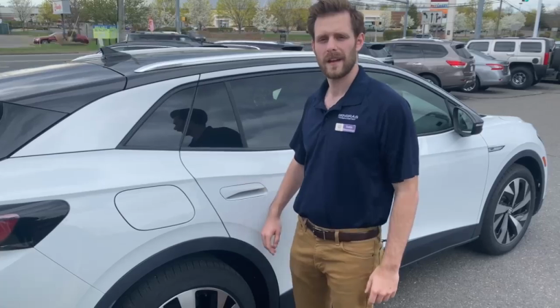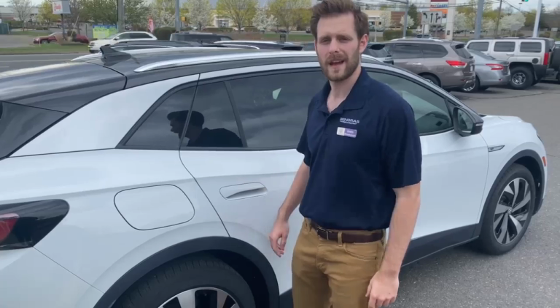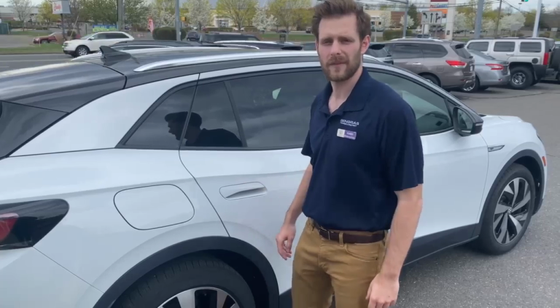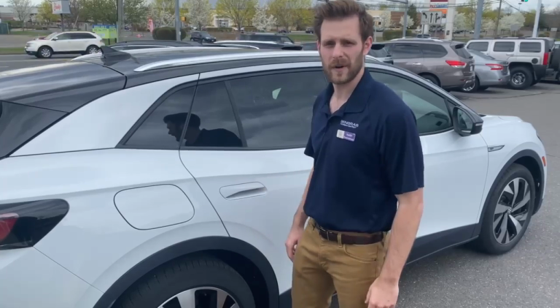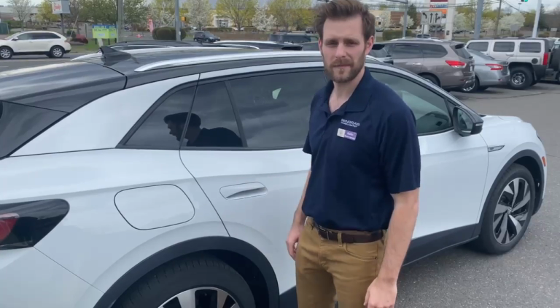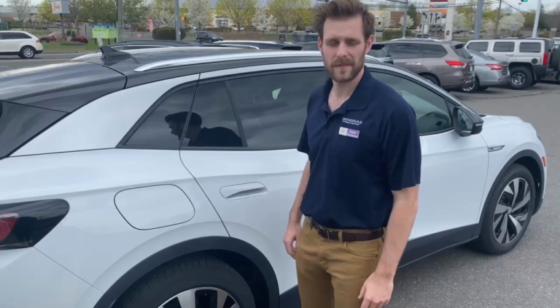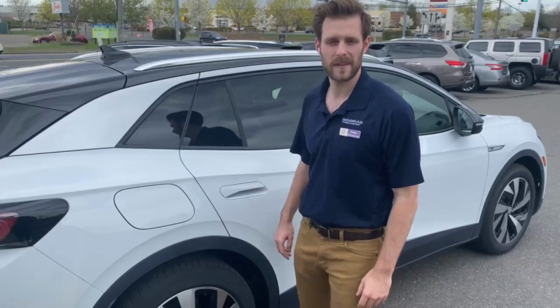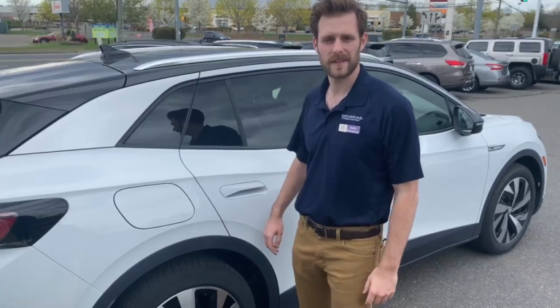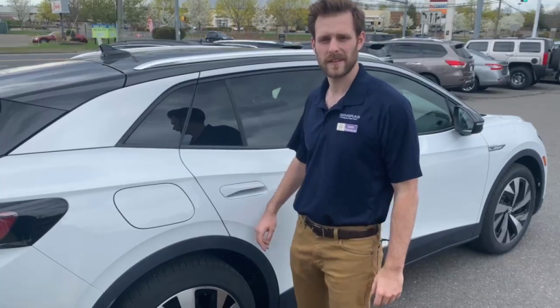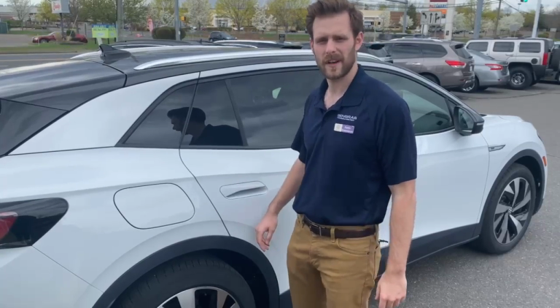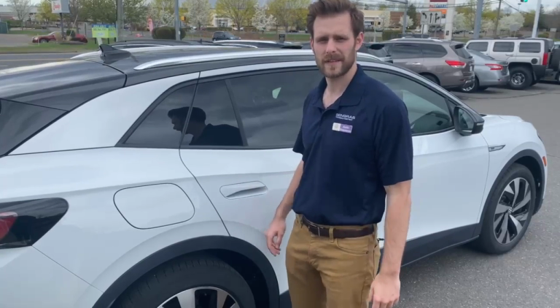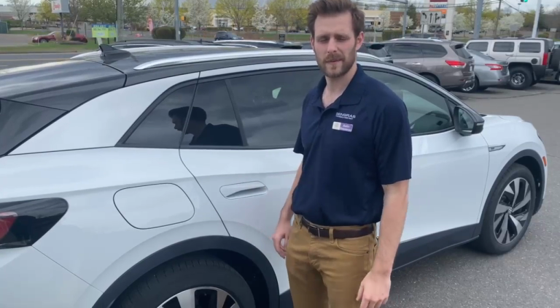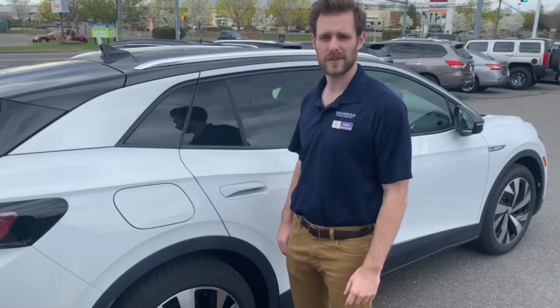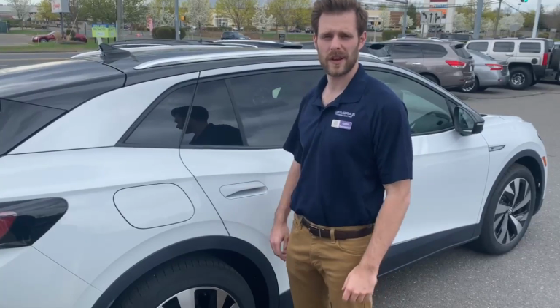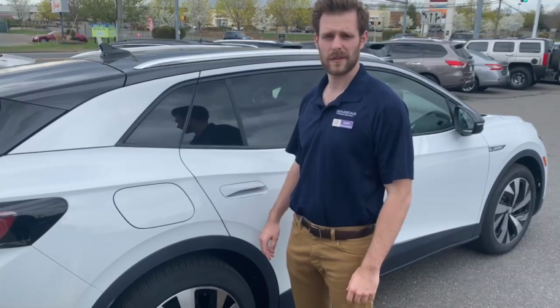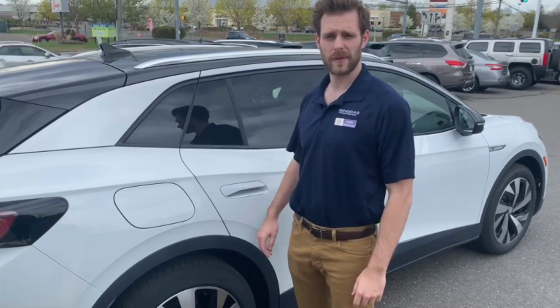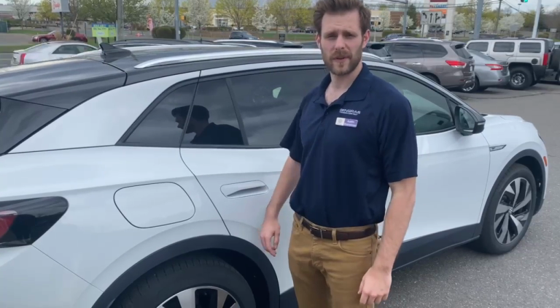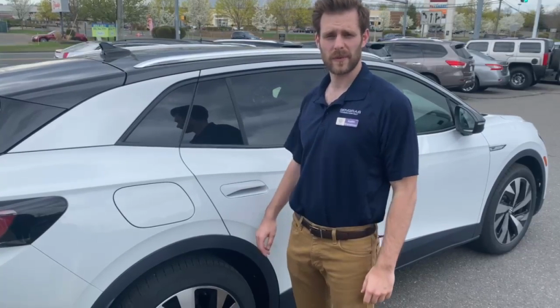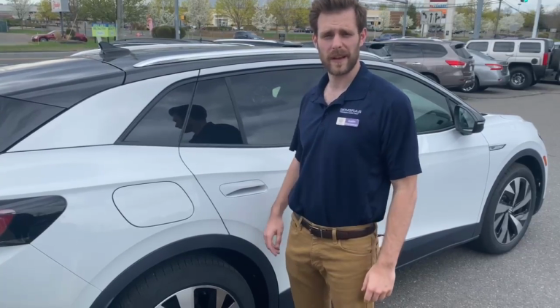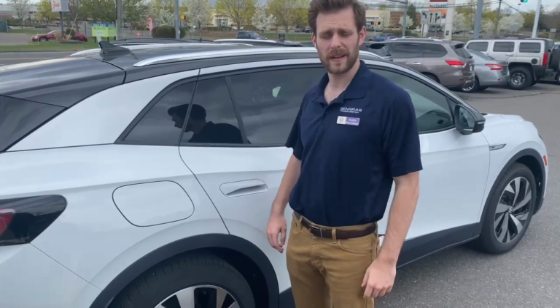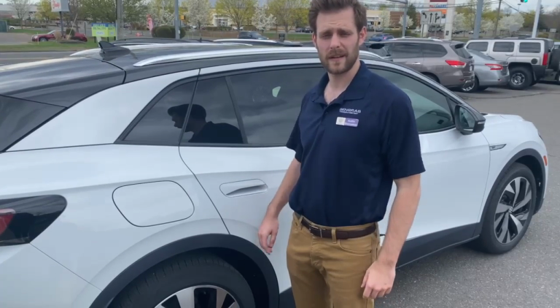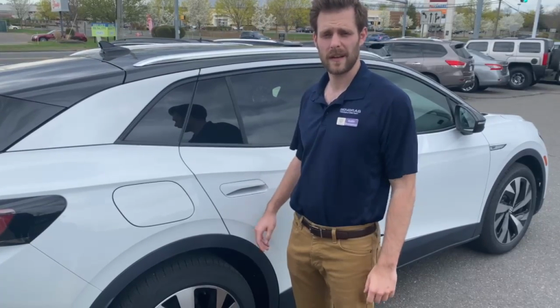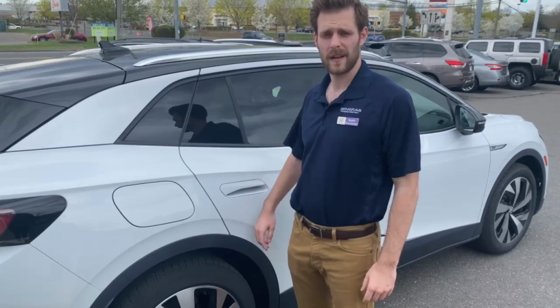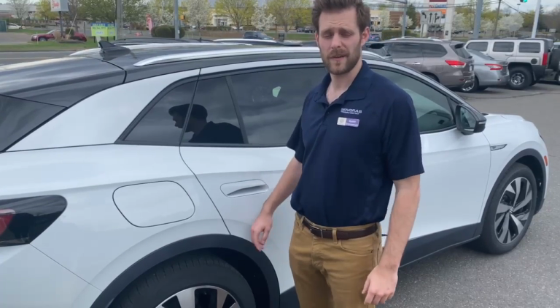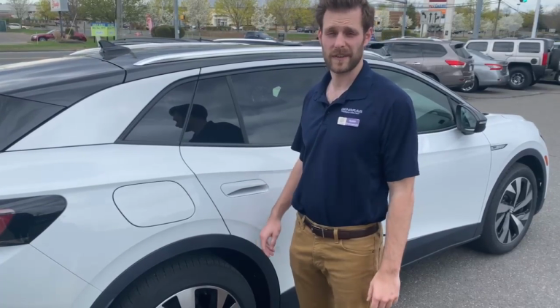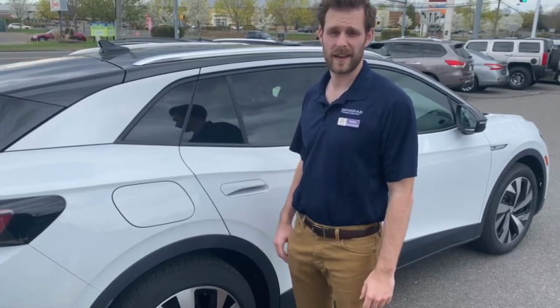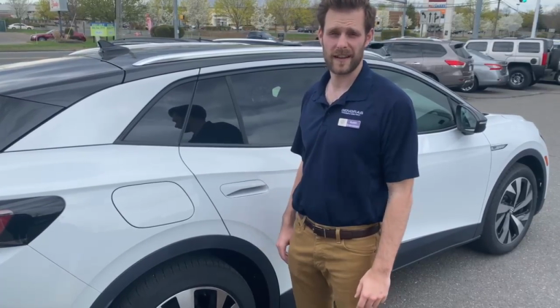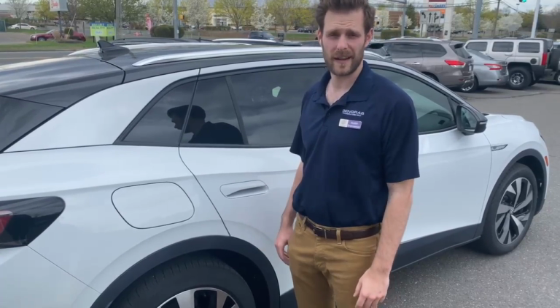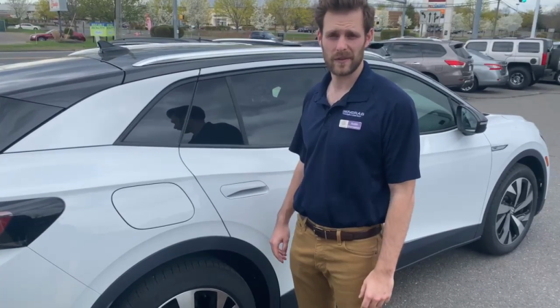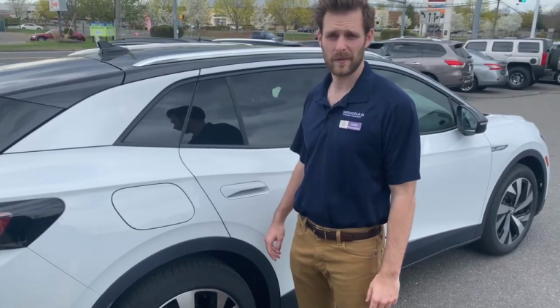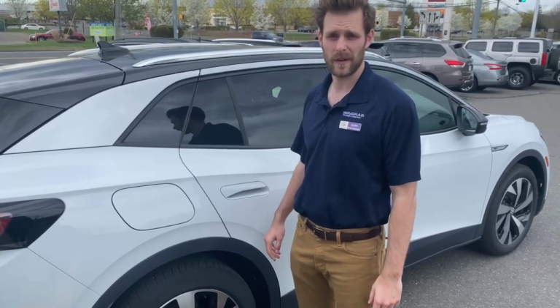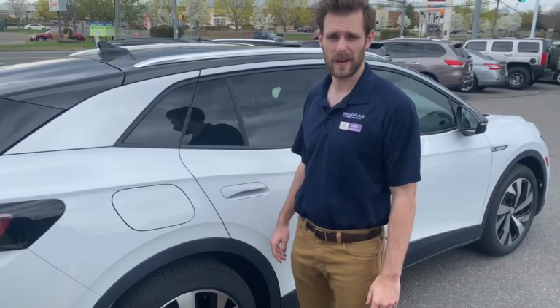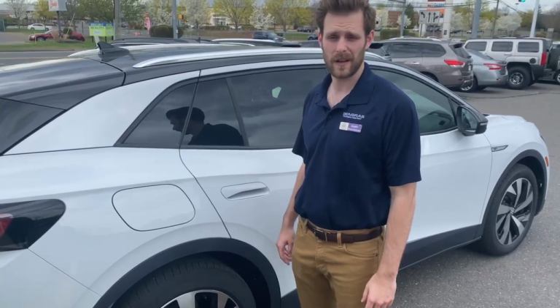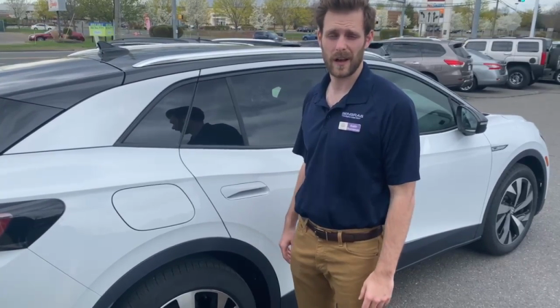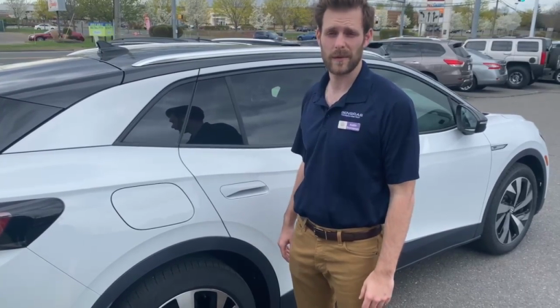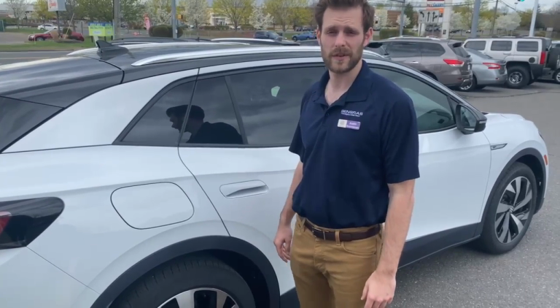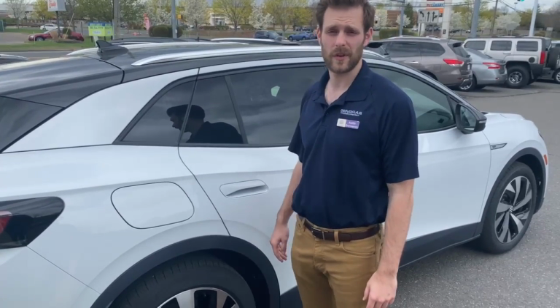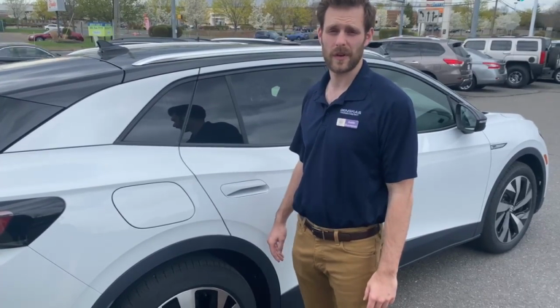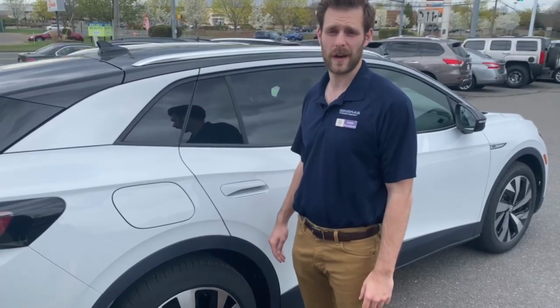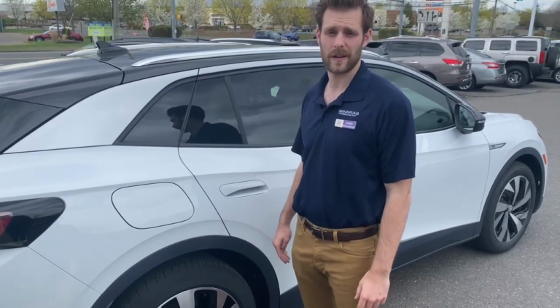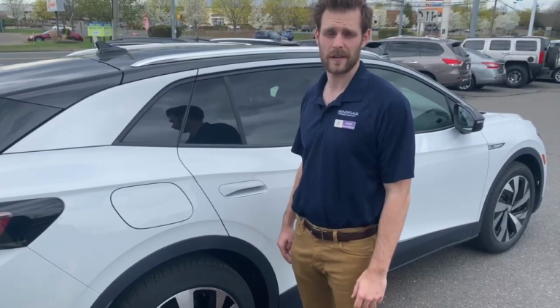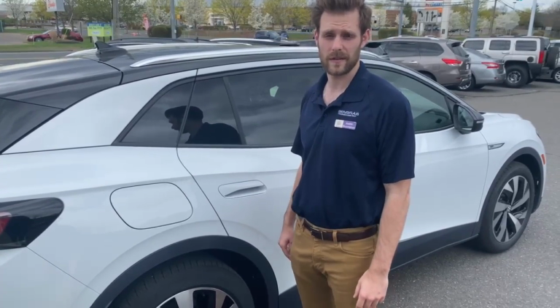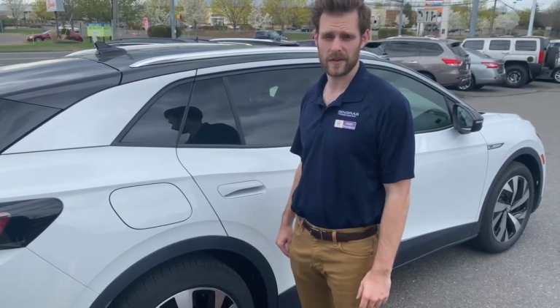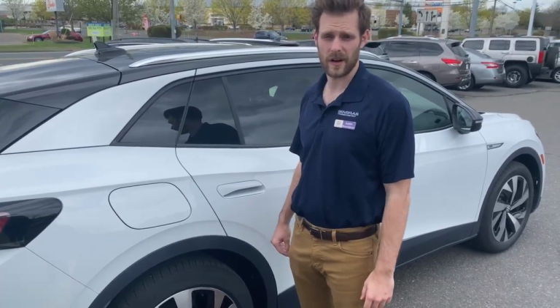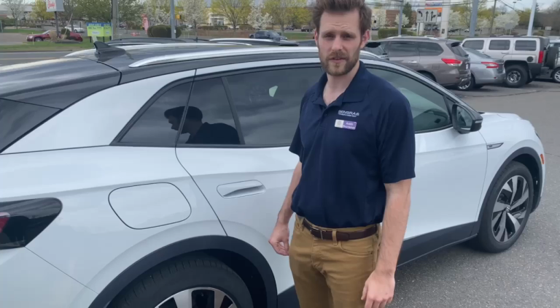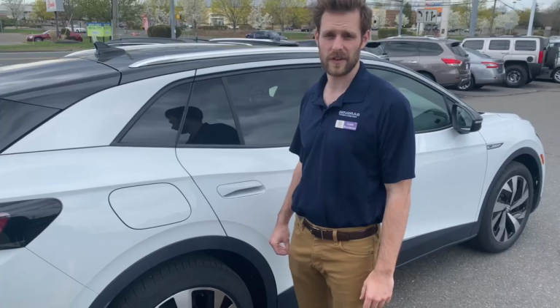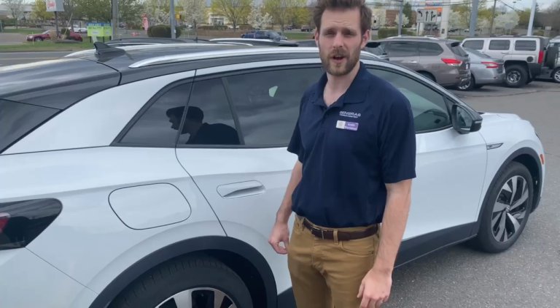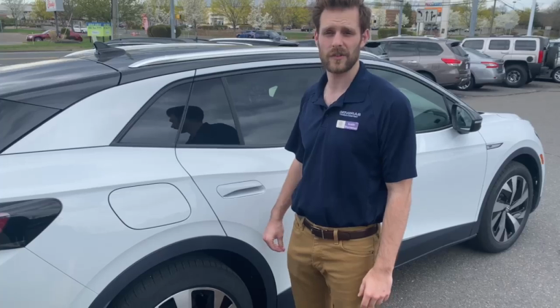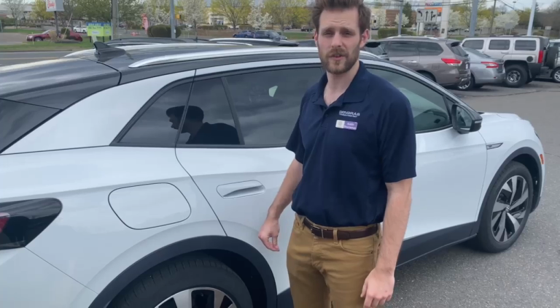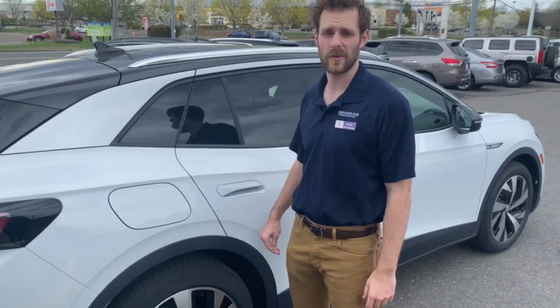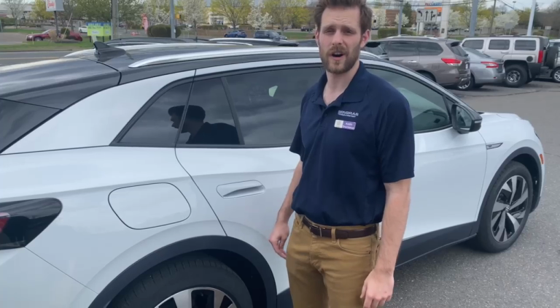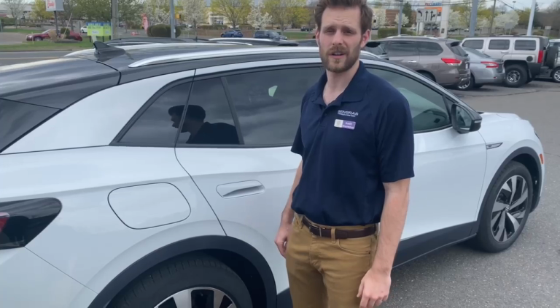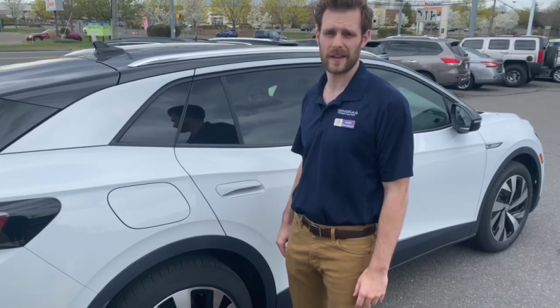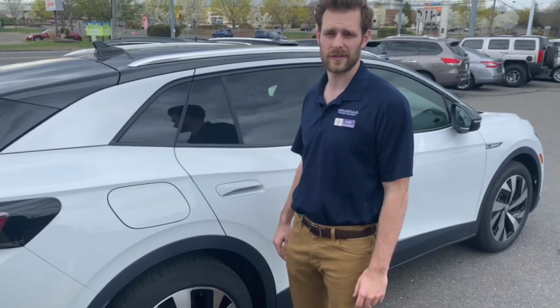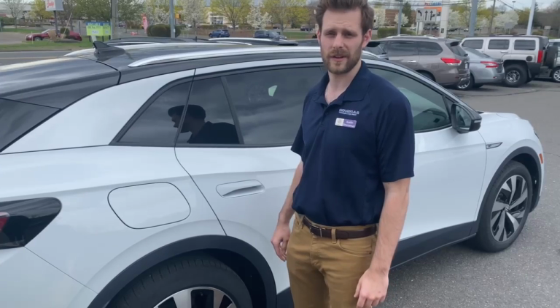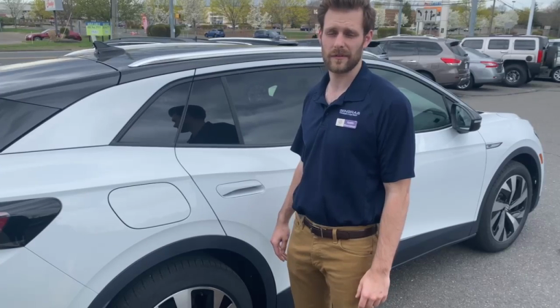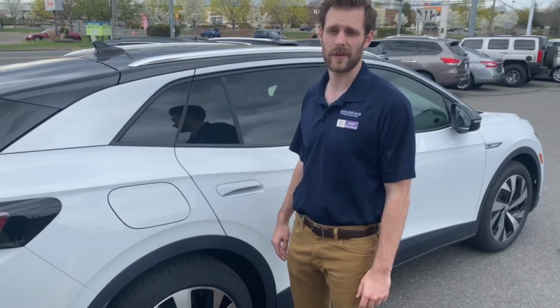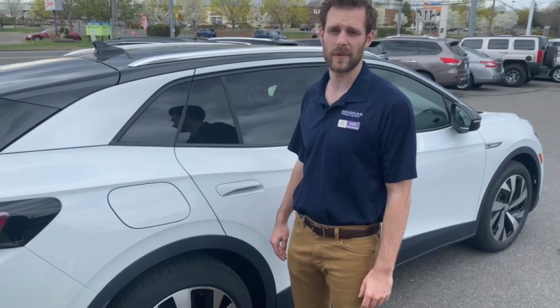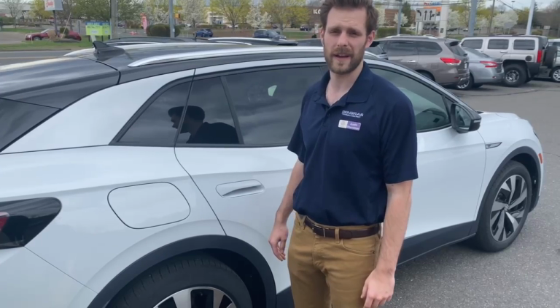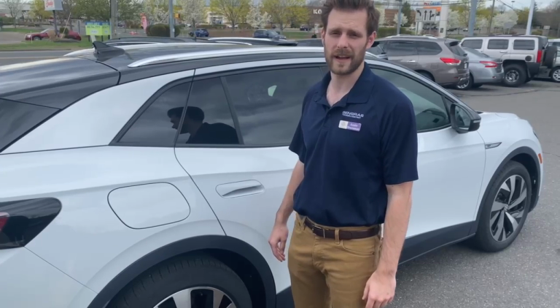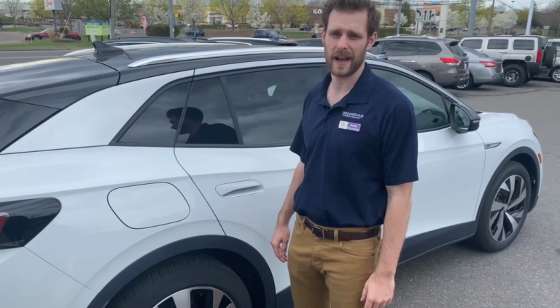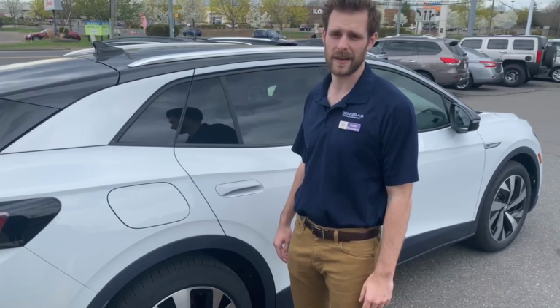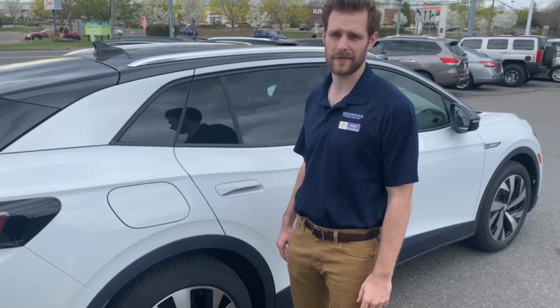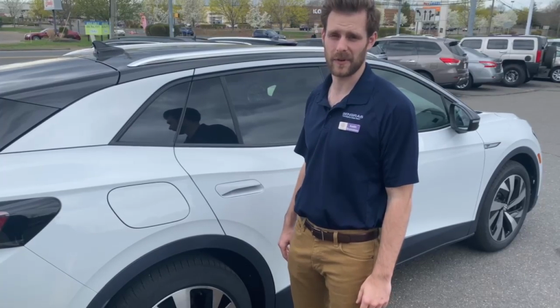Hey everyone, this is Austin with January's Volkswagen, and for today's how-to Monday I'll be showing you how to charge the all-new all-electric Volkswagen ID.4.